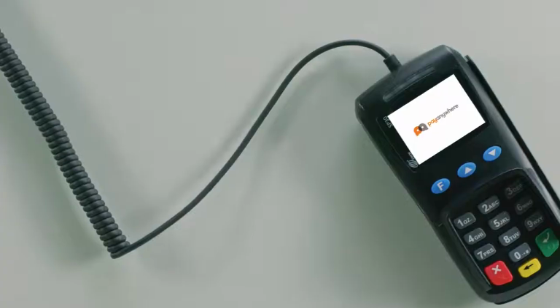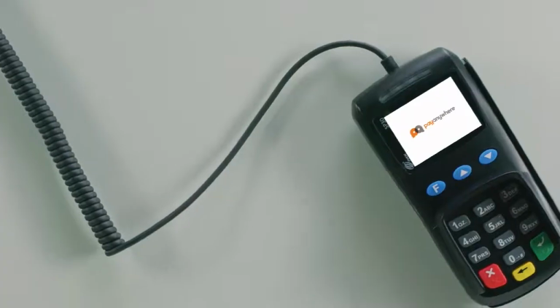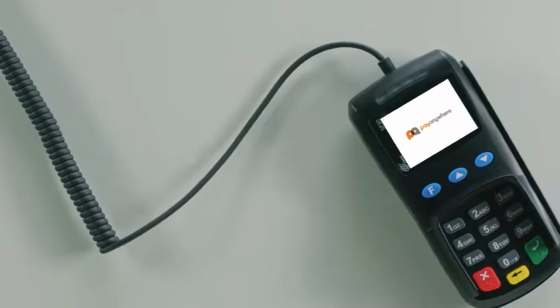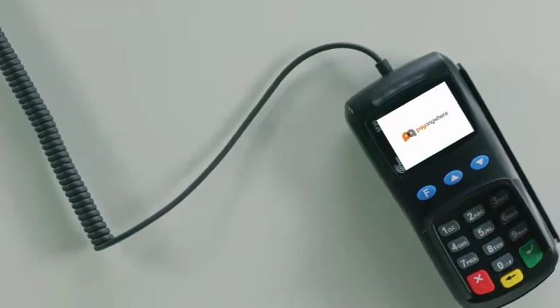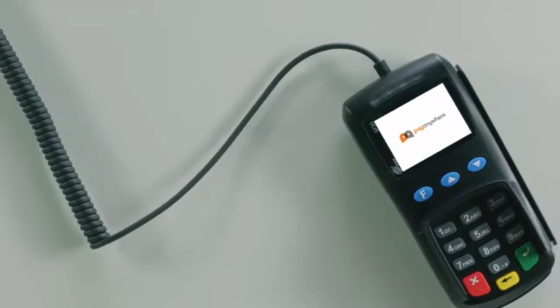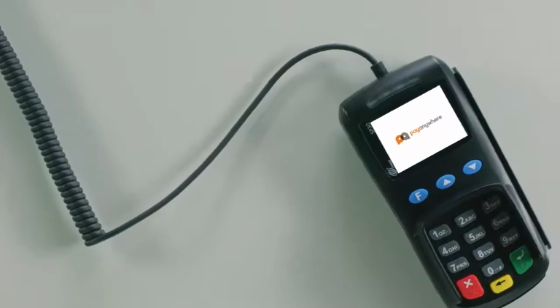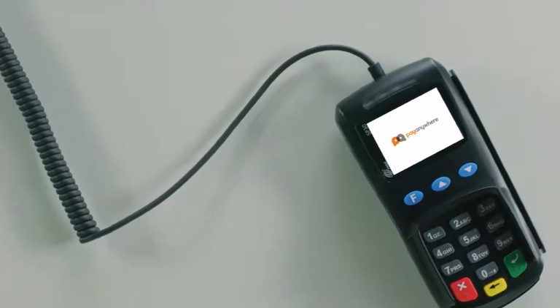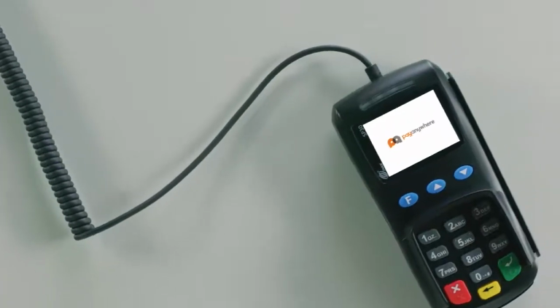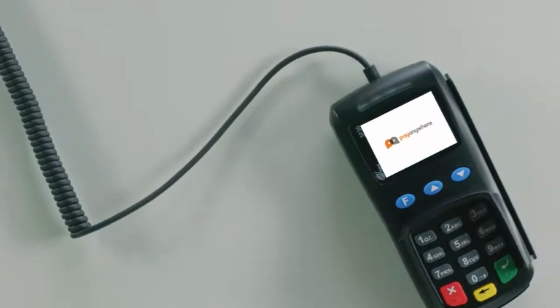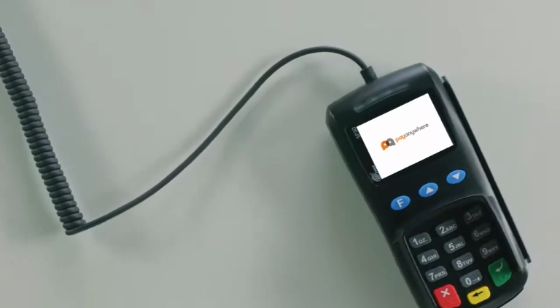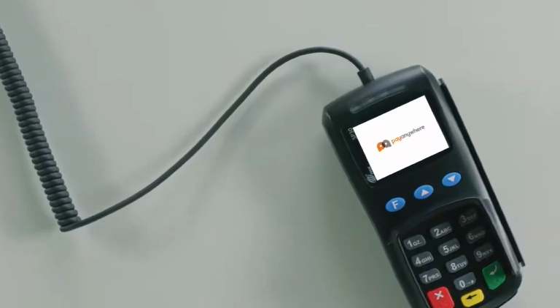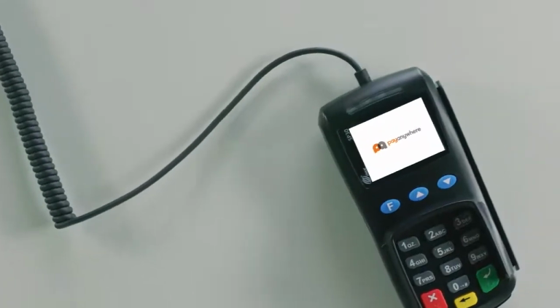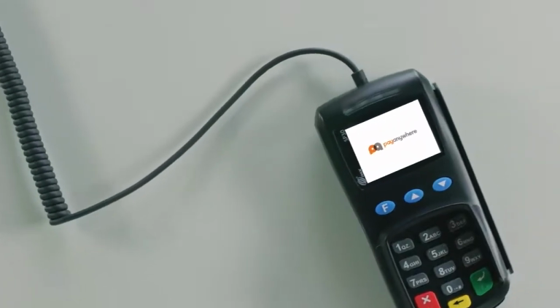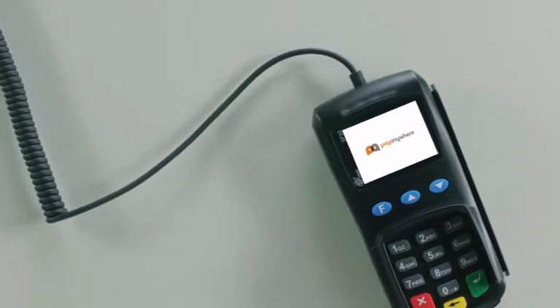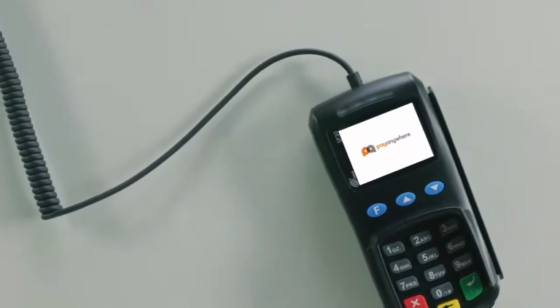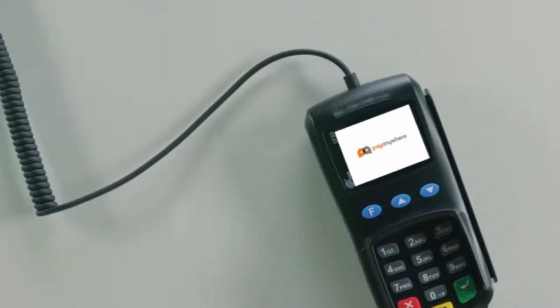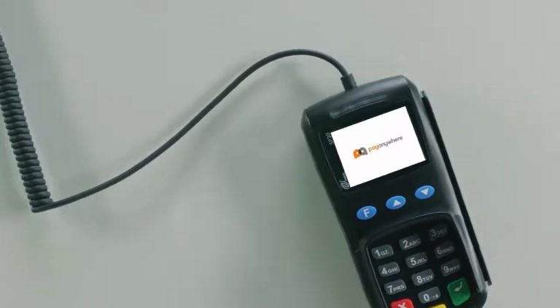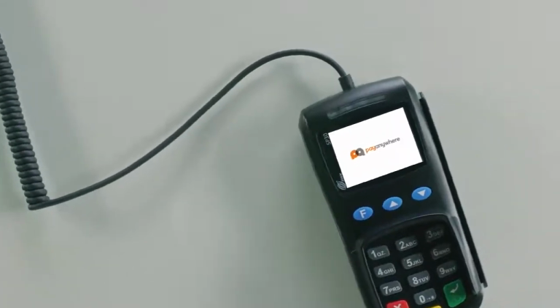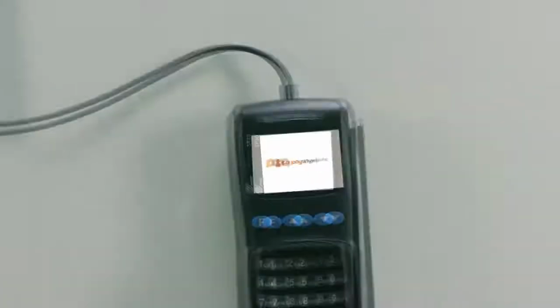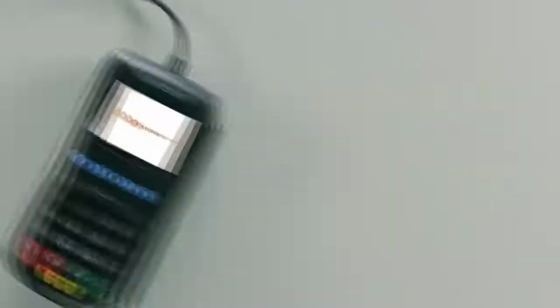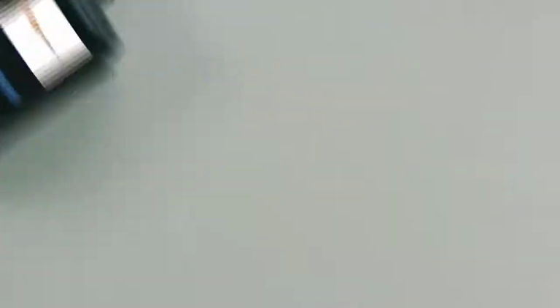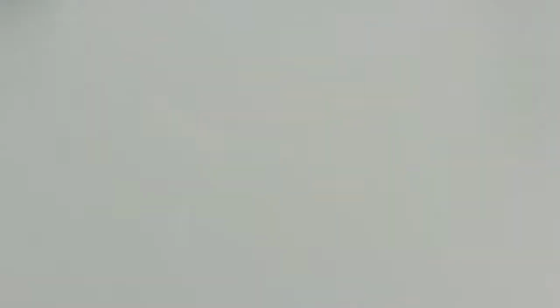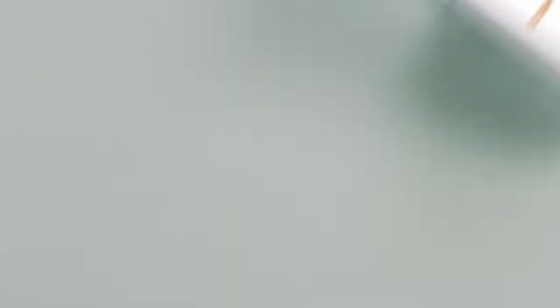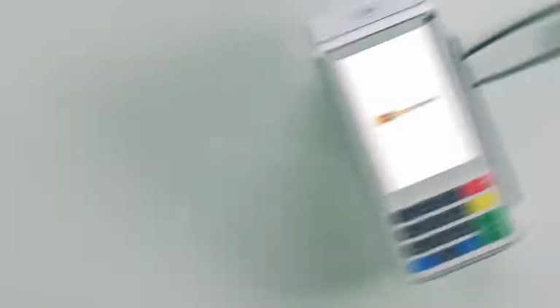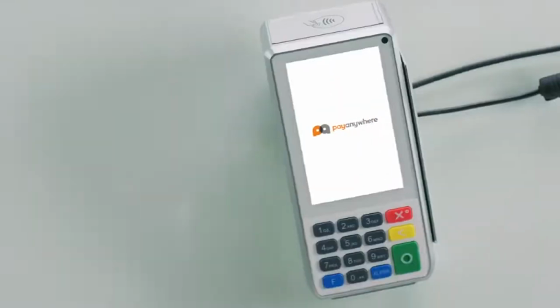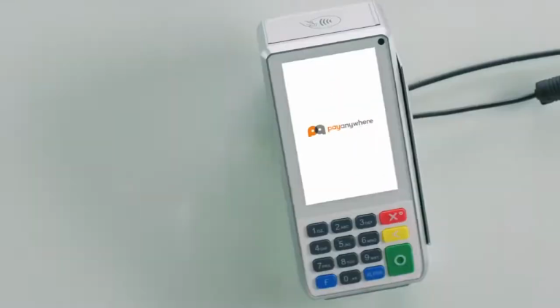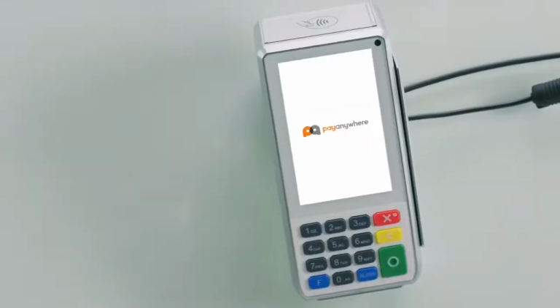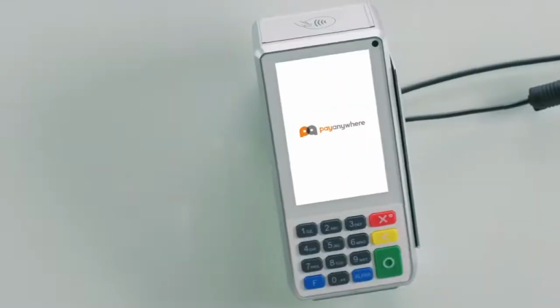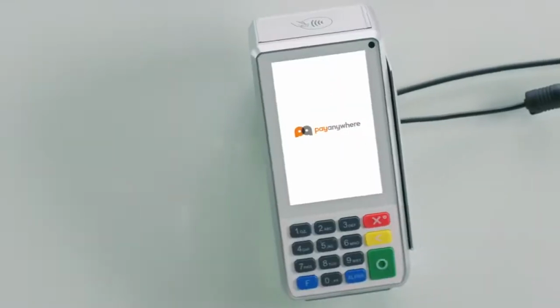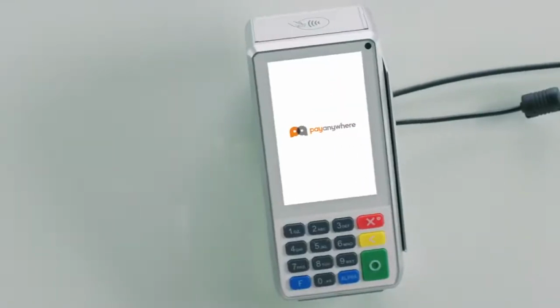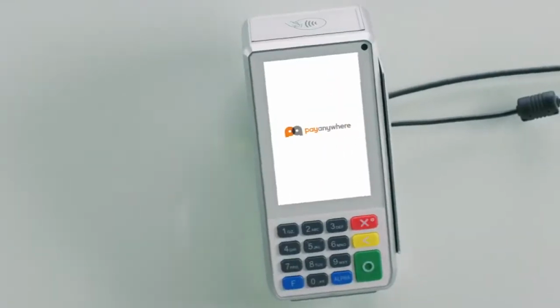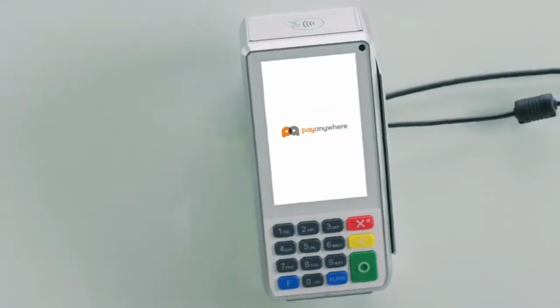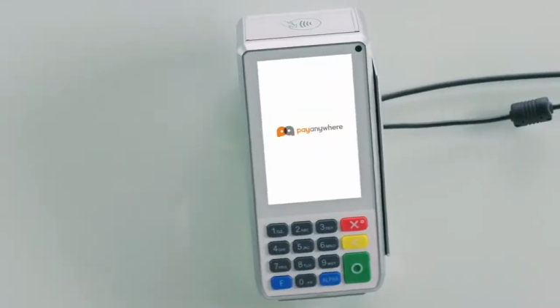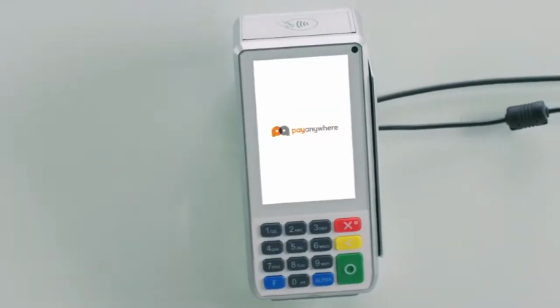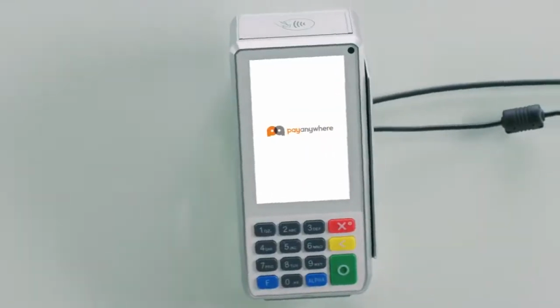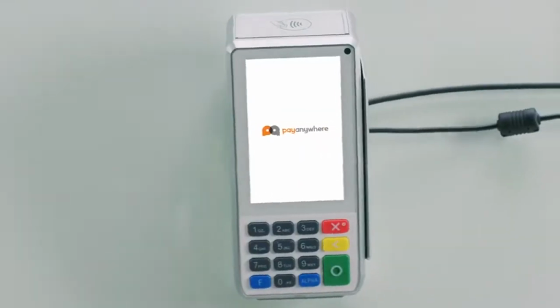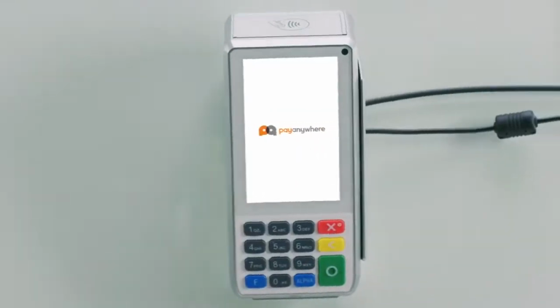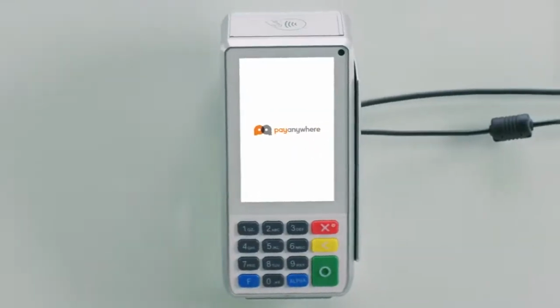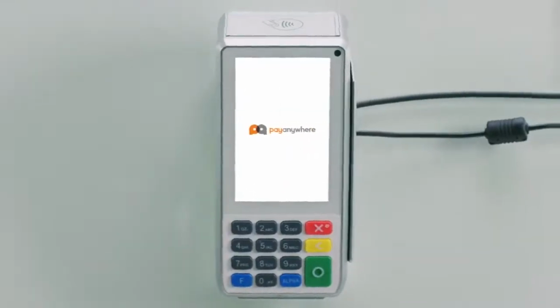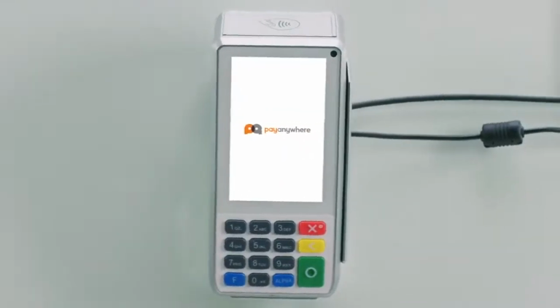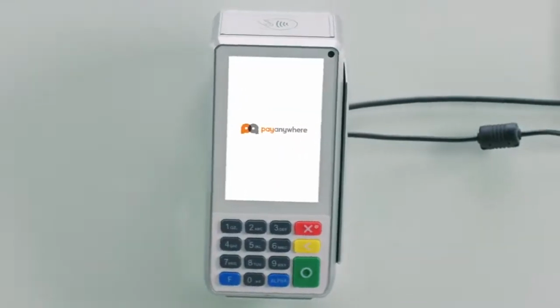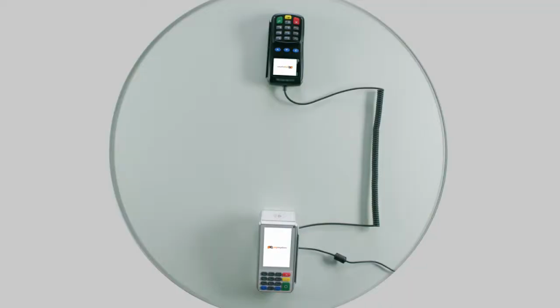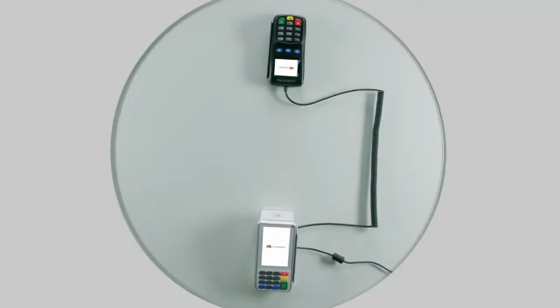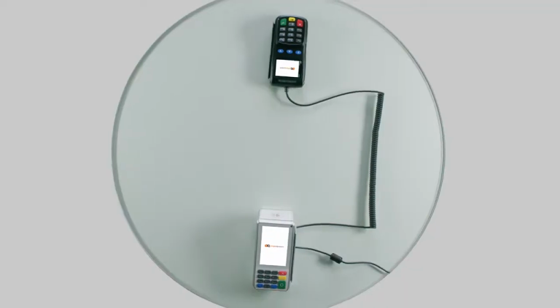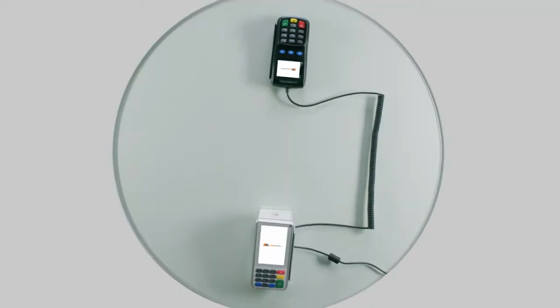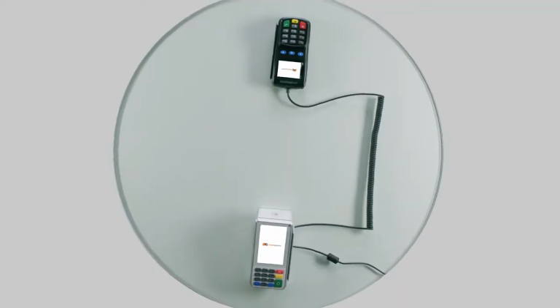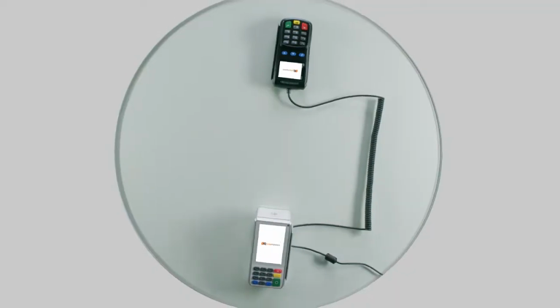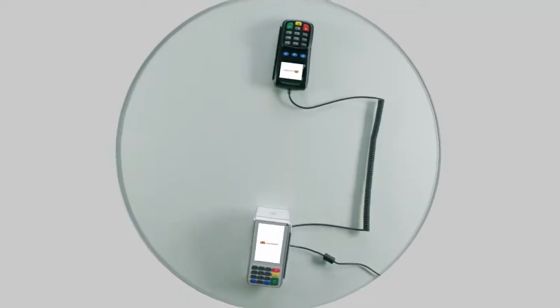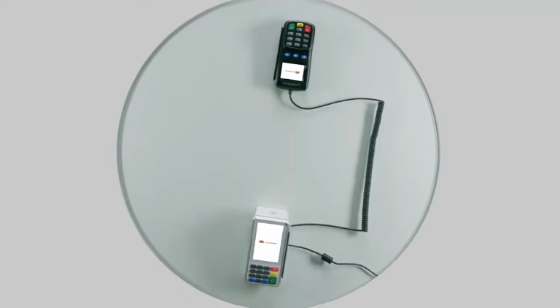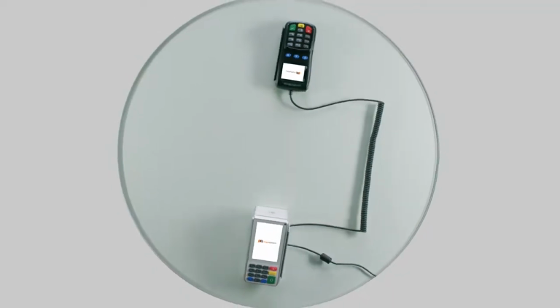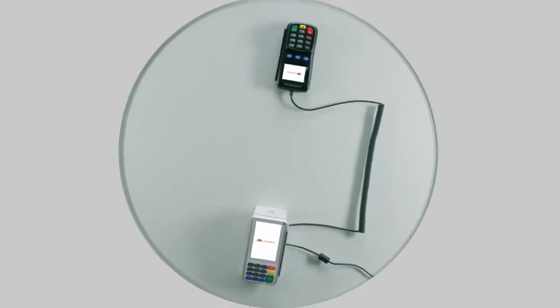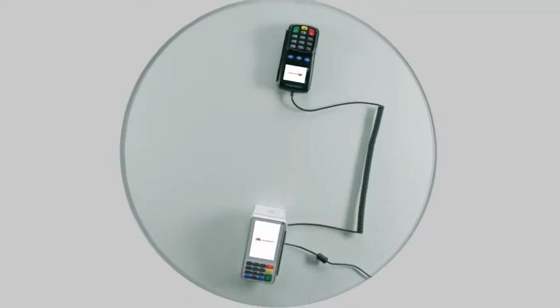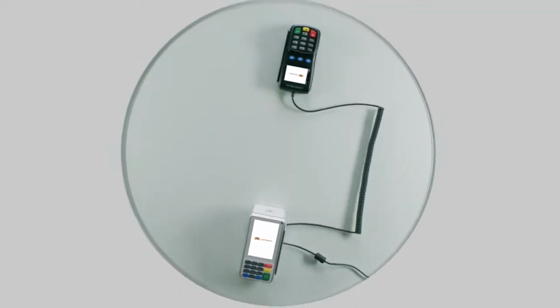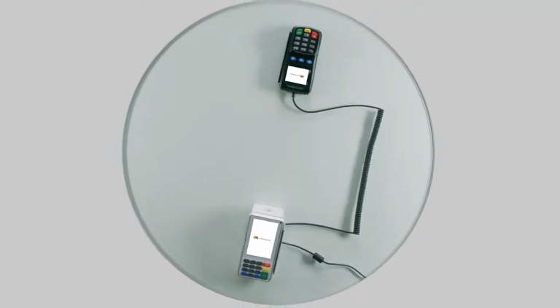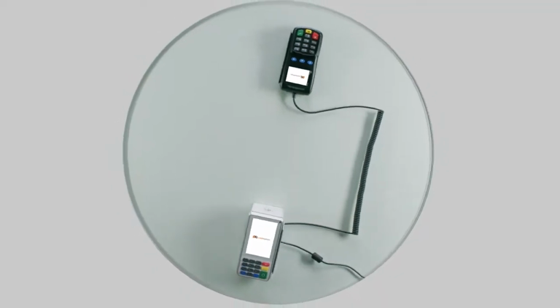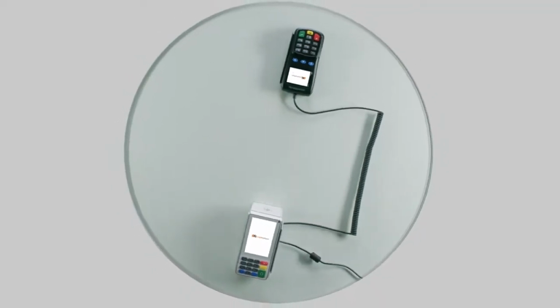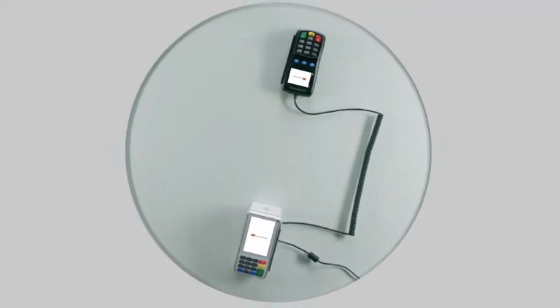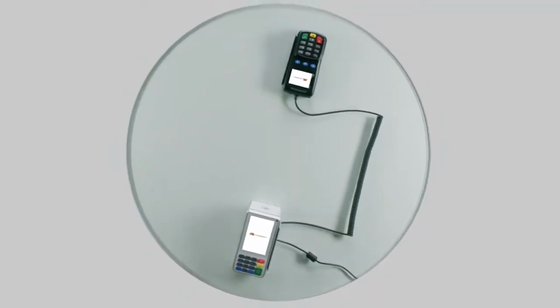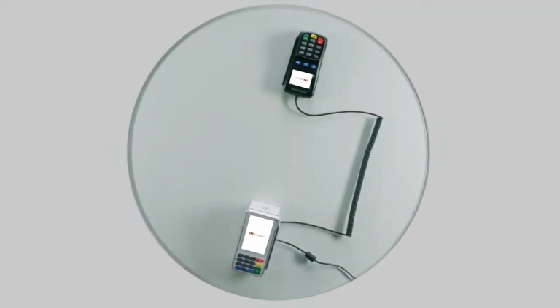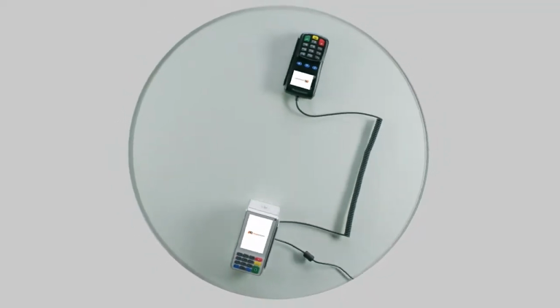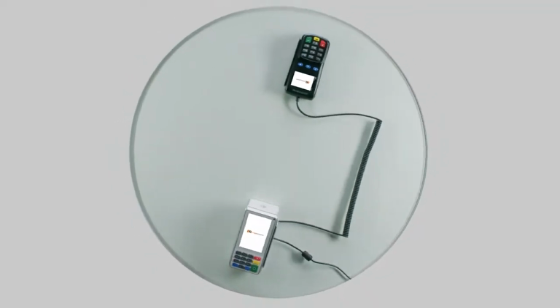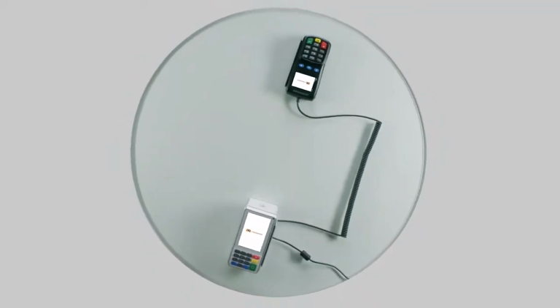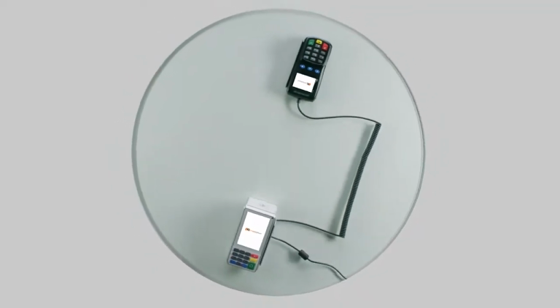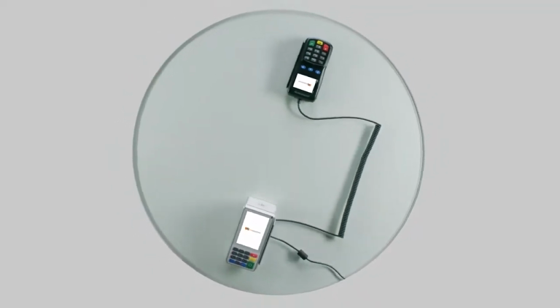Perfect for social distancing, the PayAnywhere Smart PinPad Pro is the latest and greatest in payment acceptance.